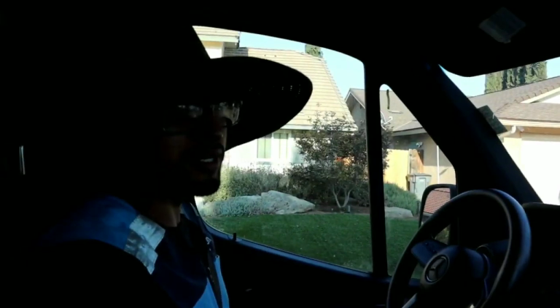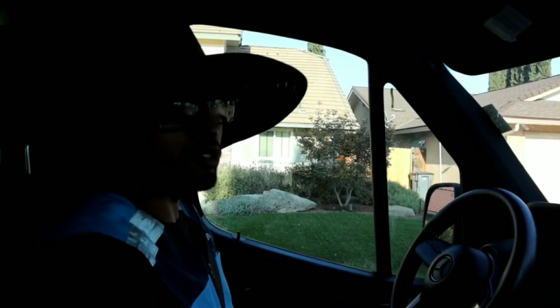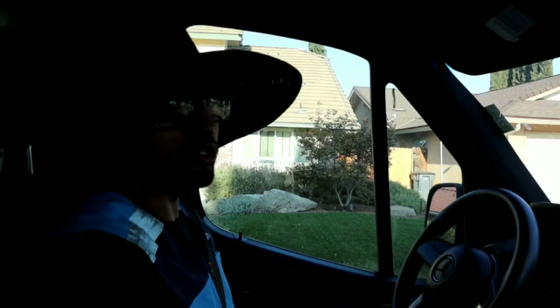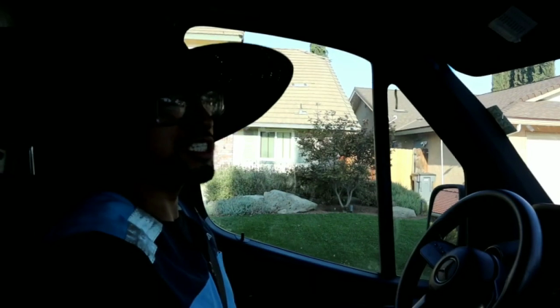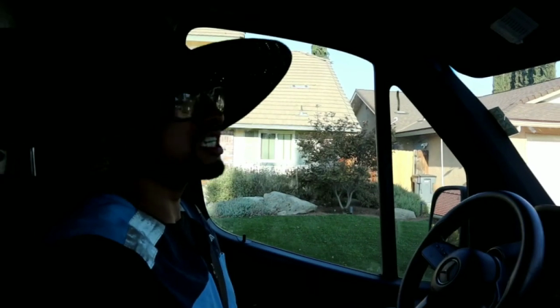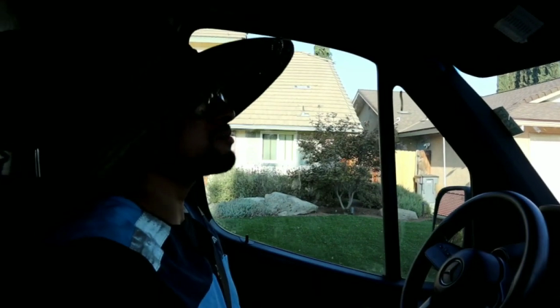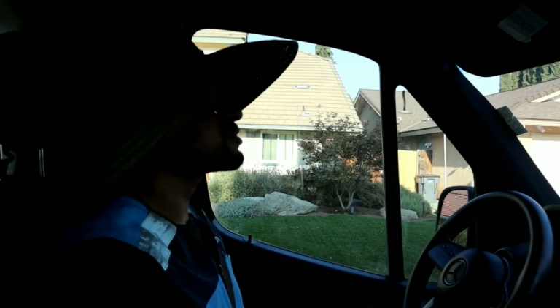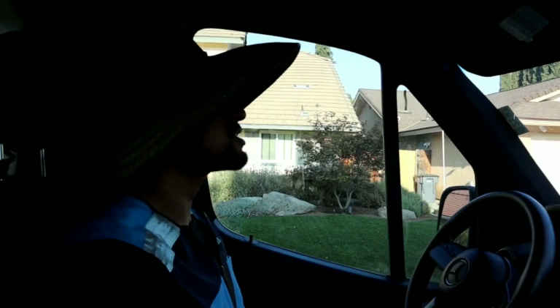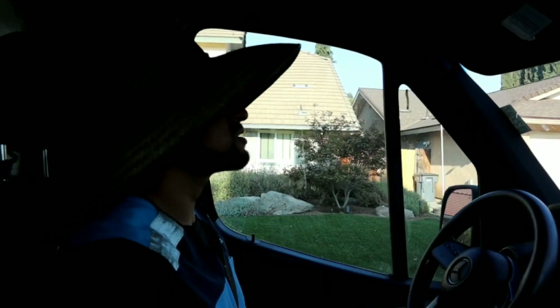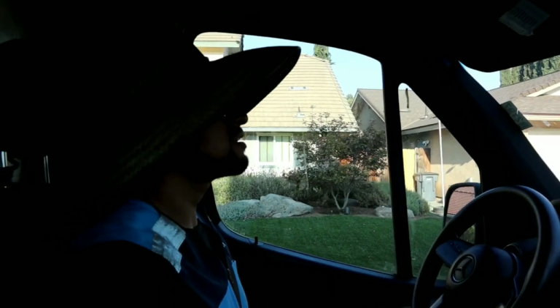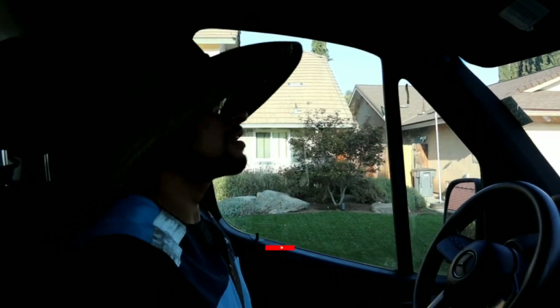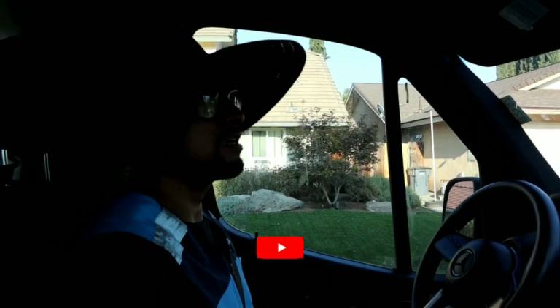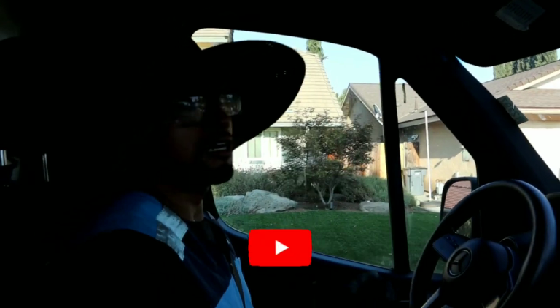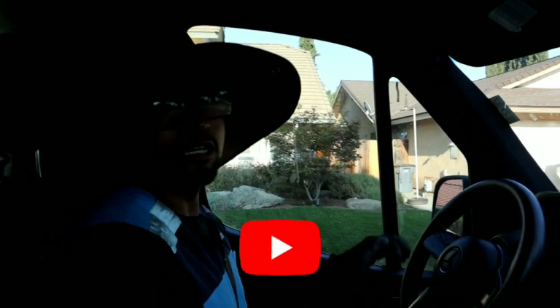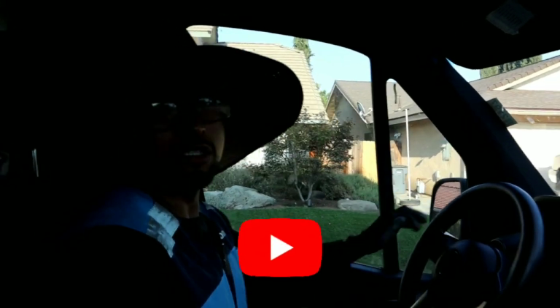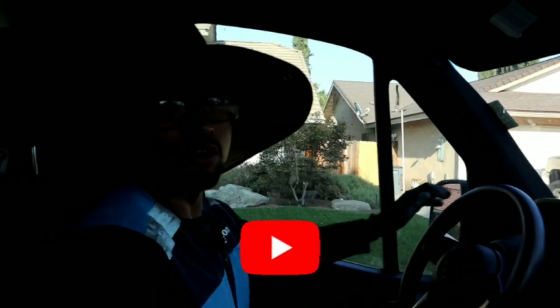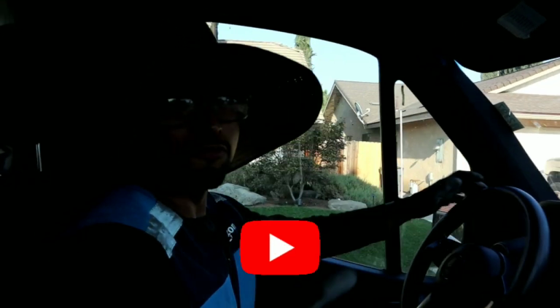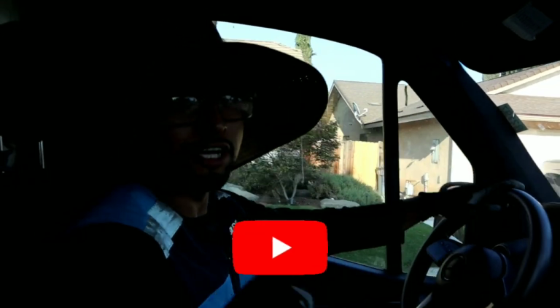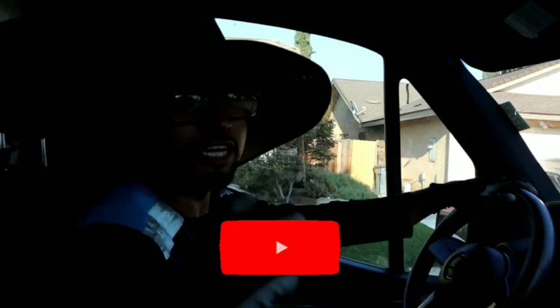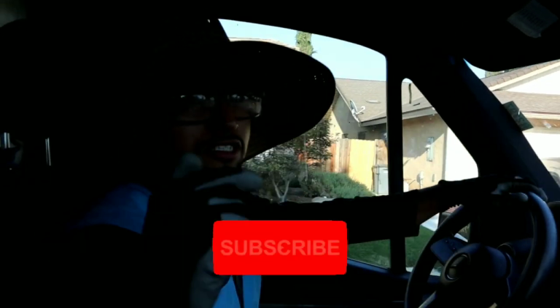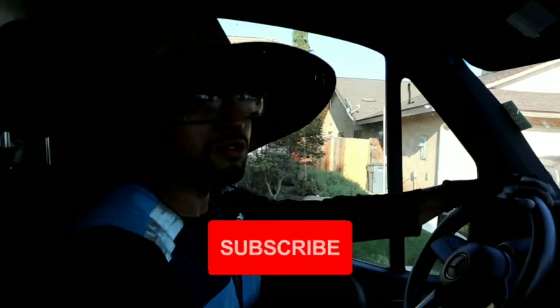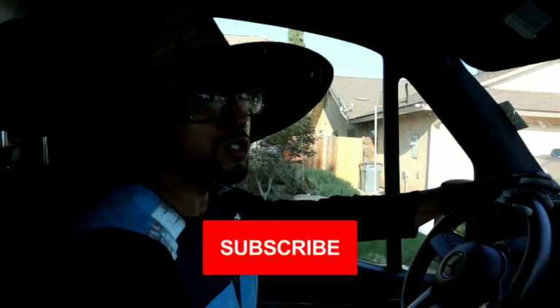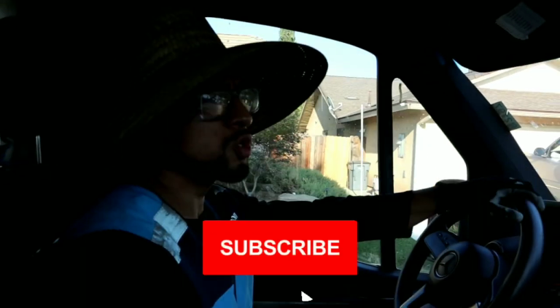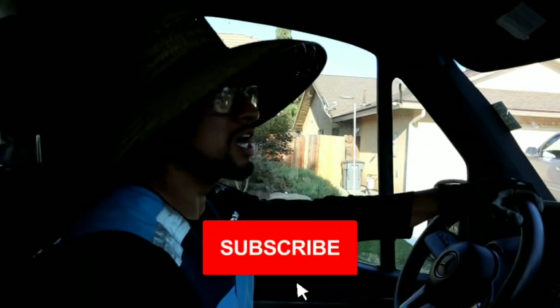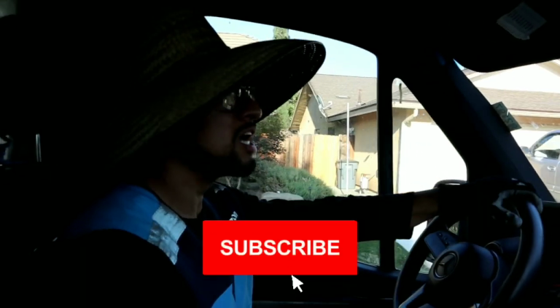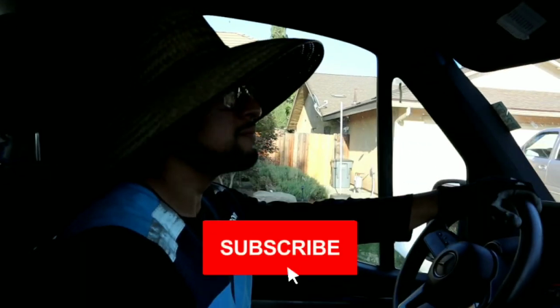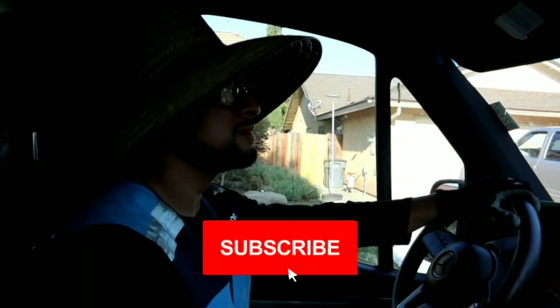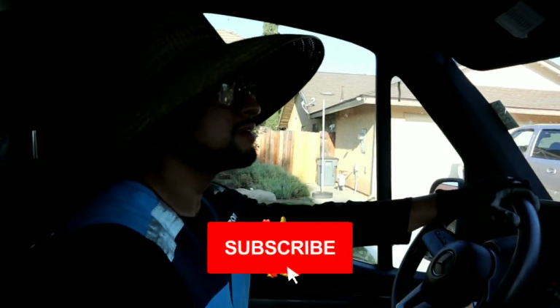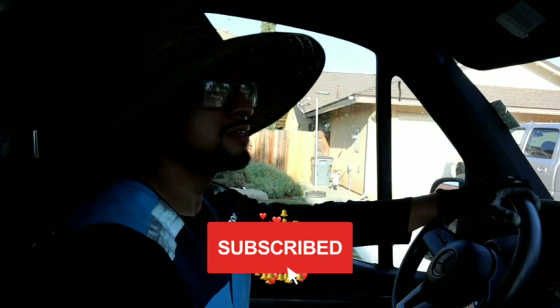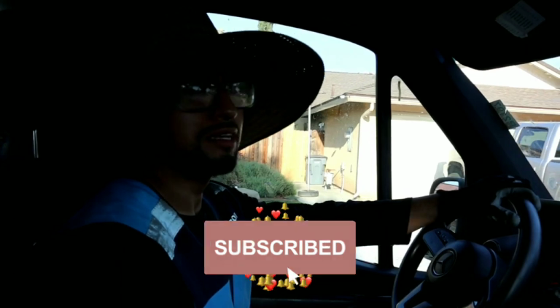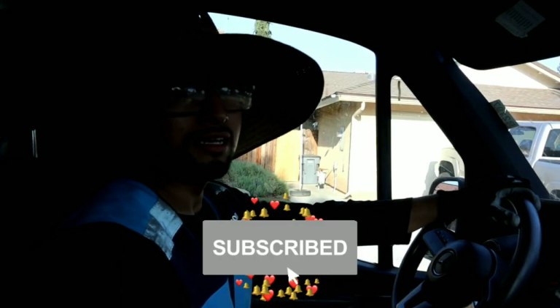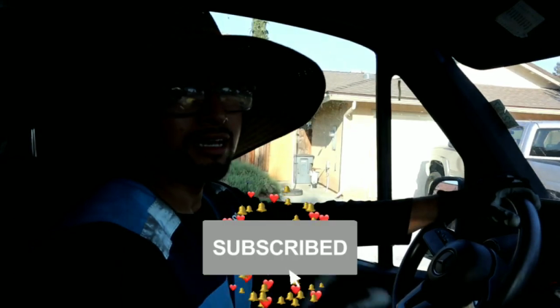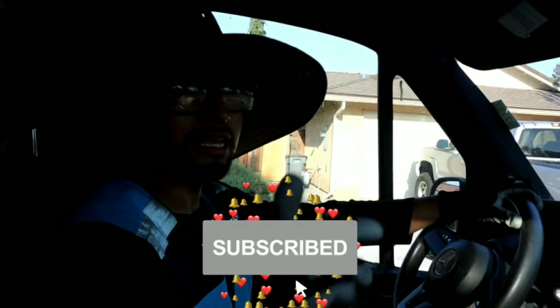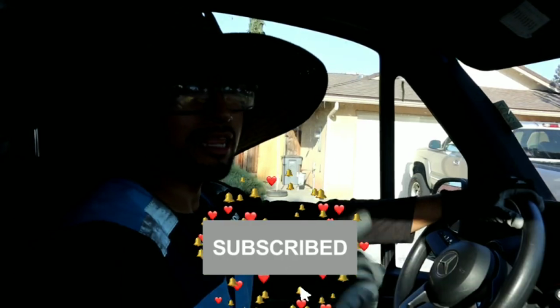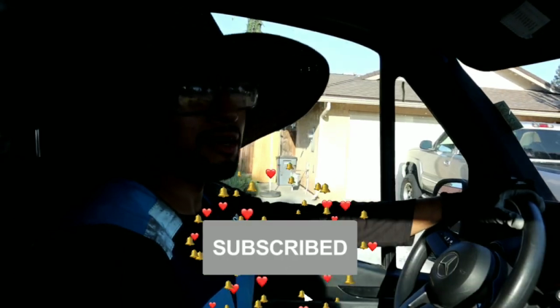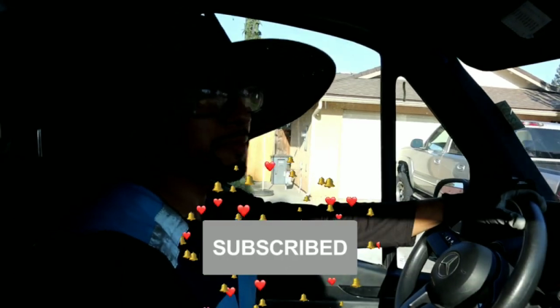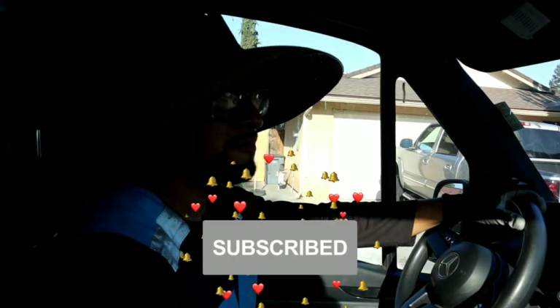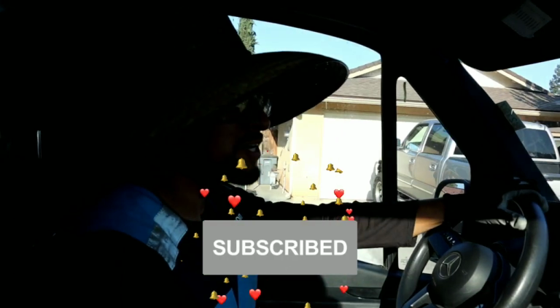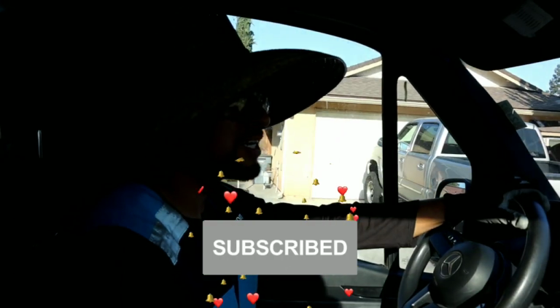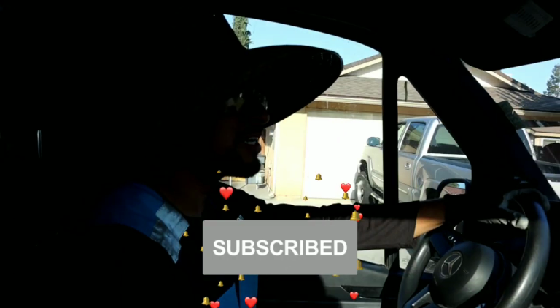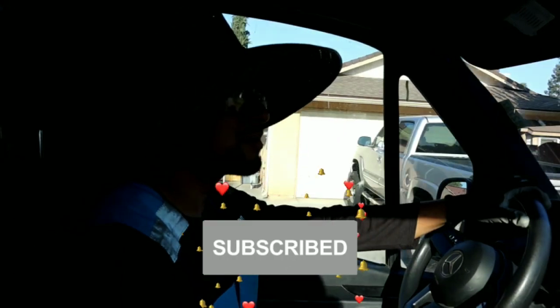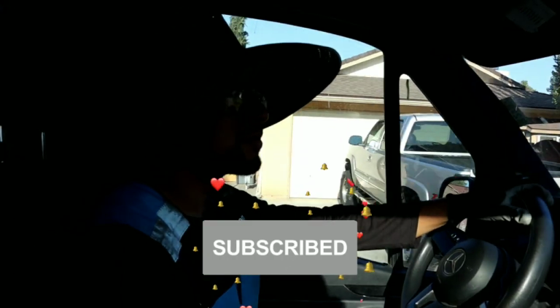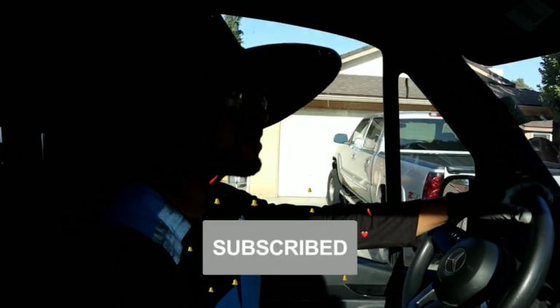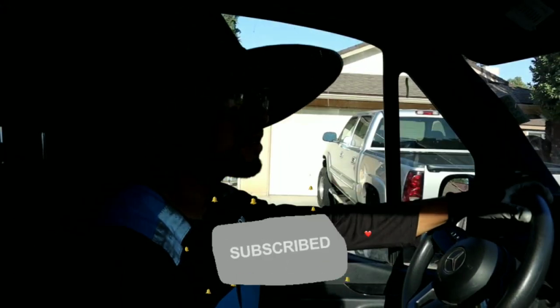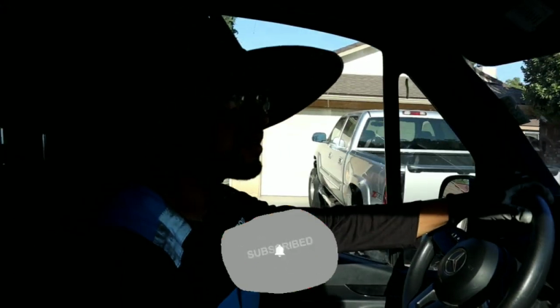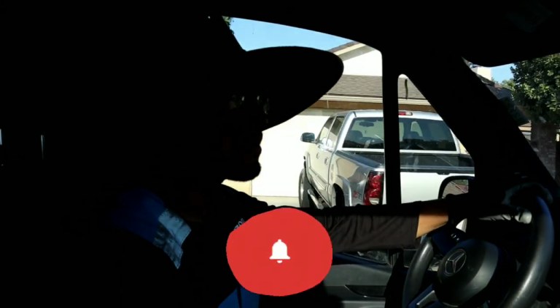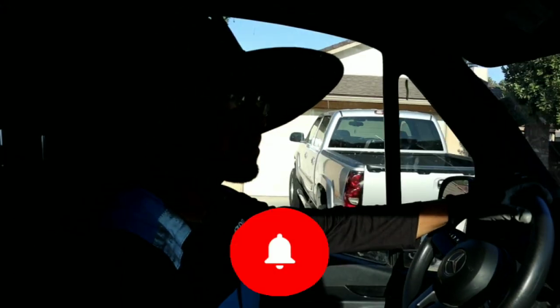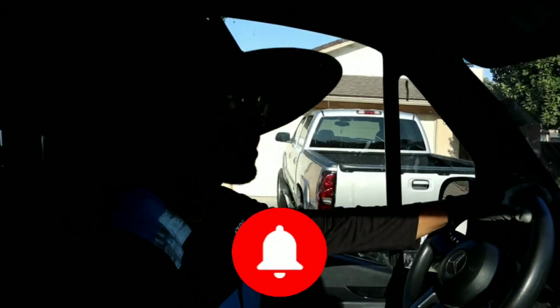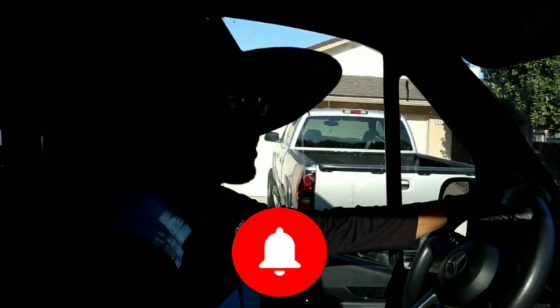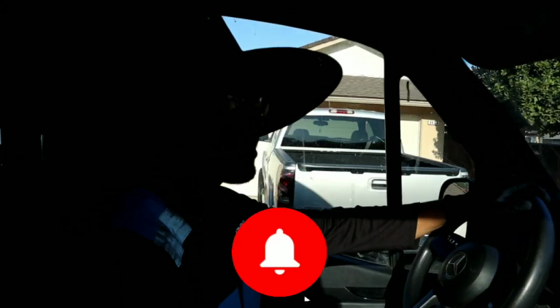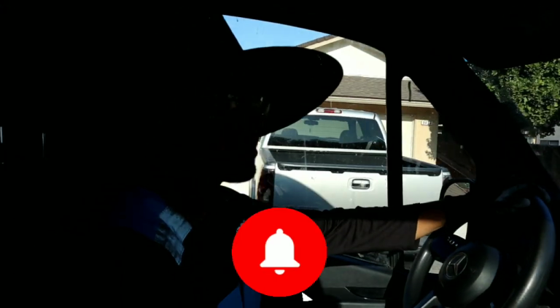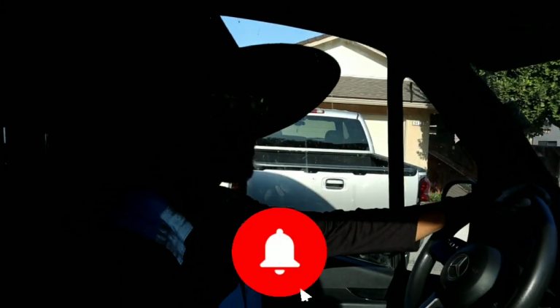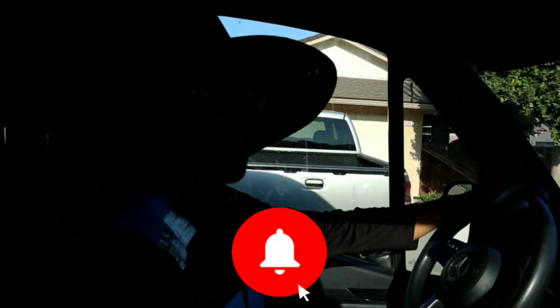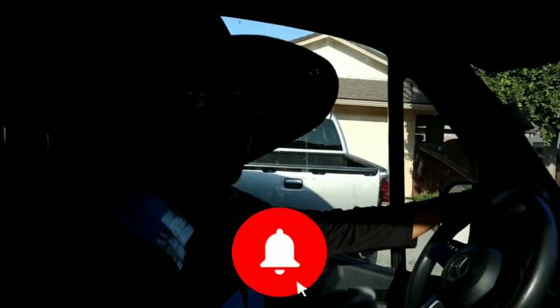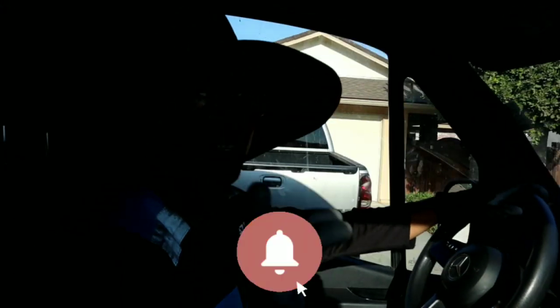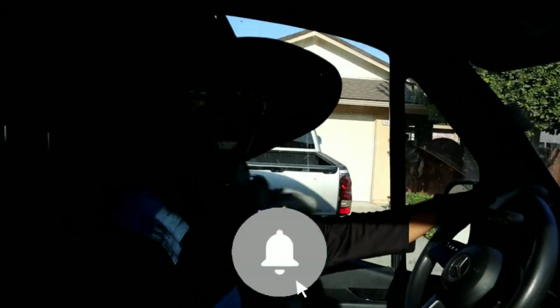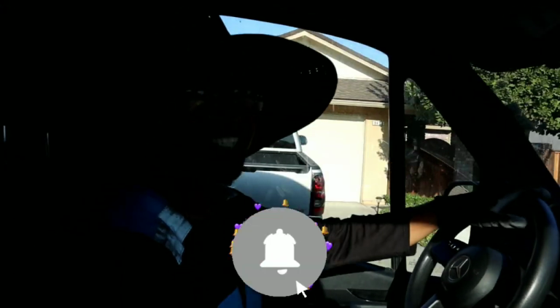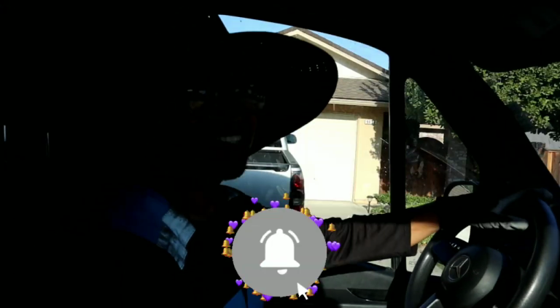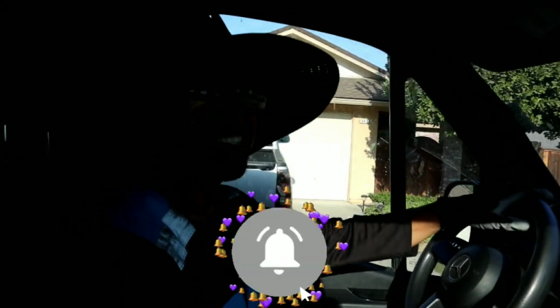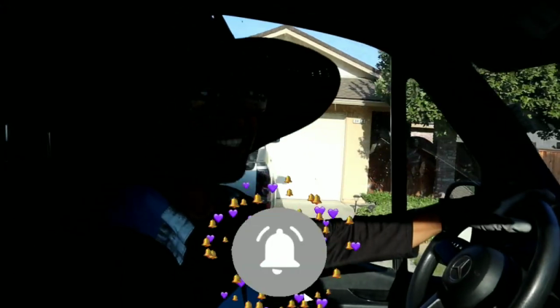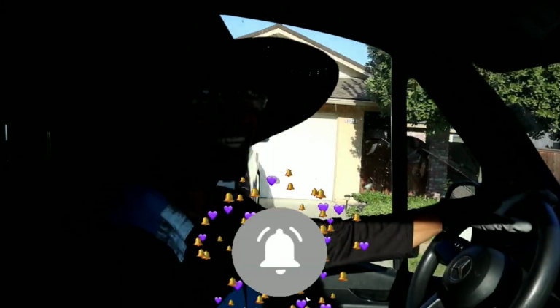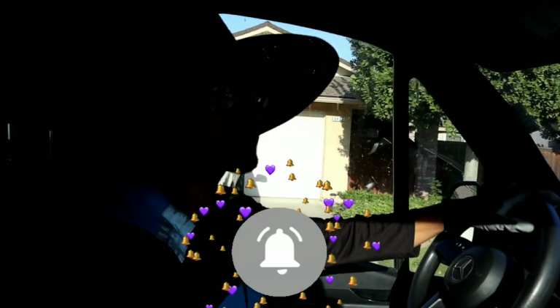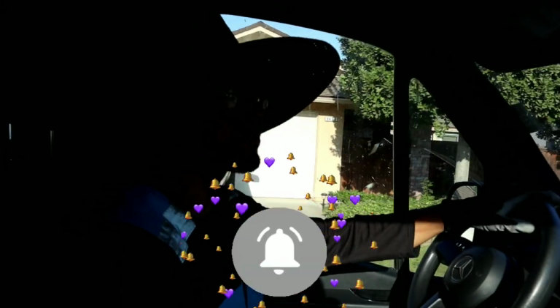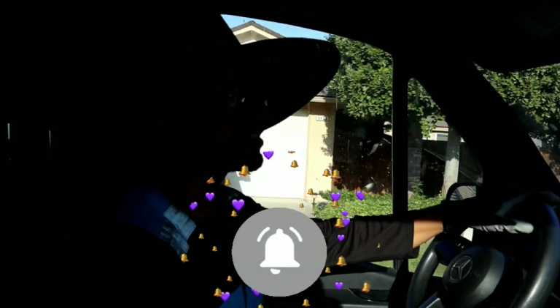Those are my three tips. Don't forget to subscribe, like my video, and I'll see you in the next one.